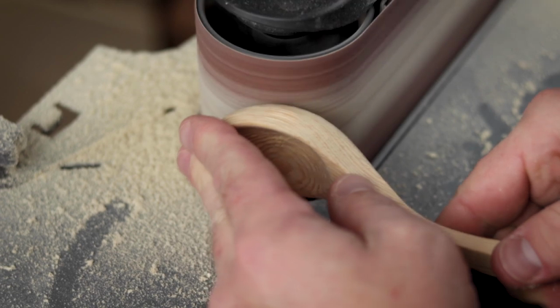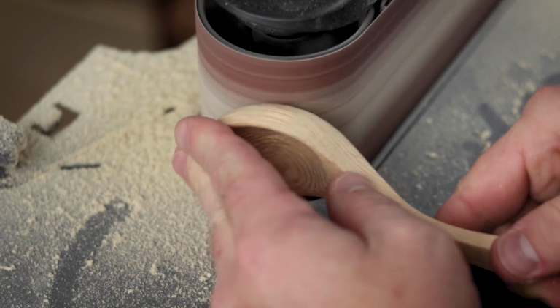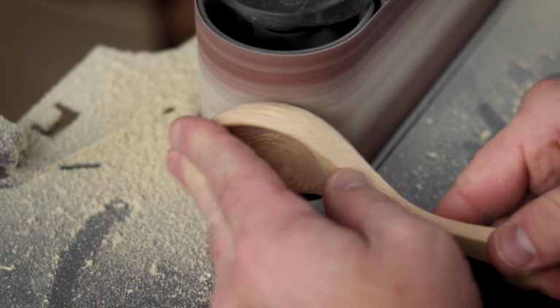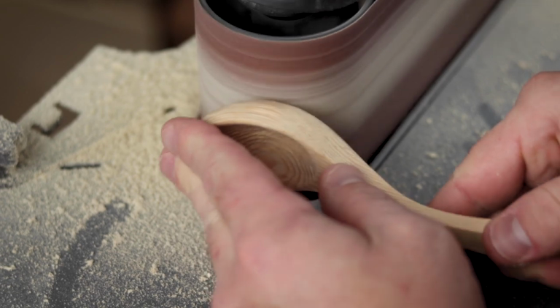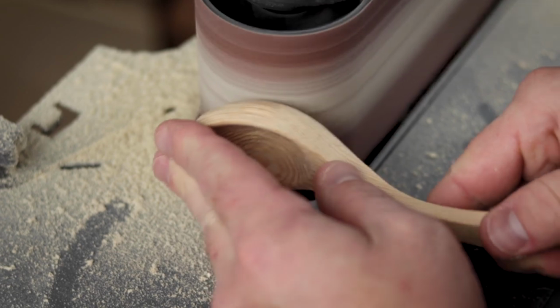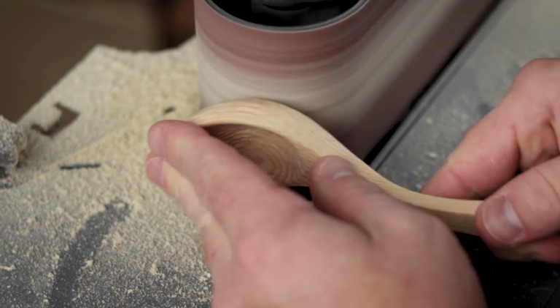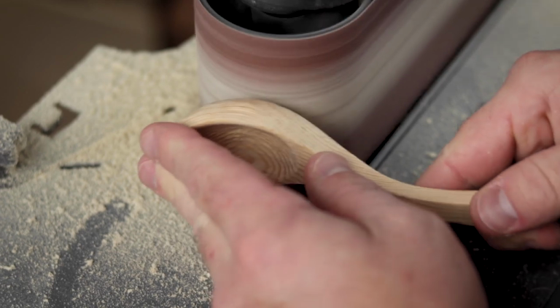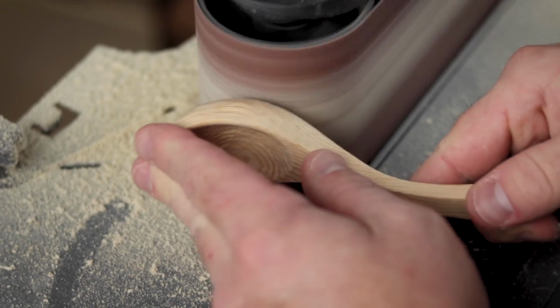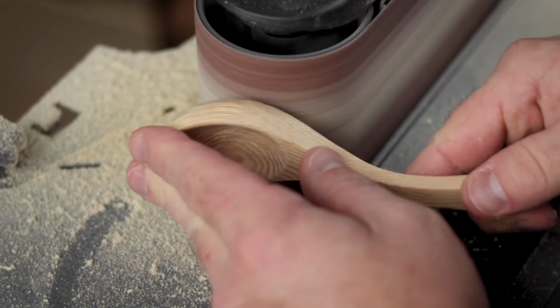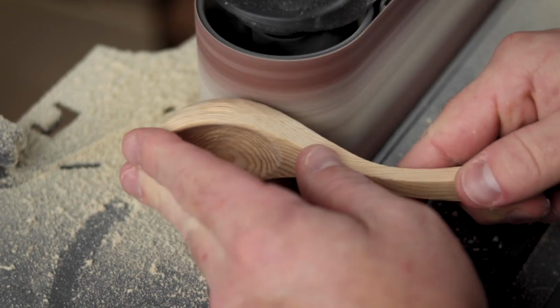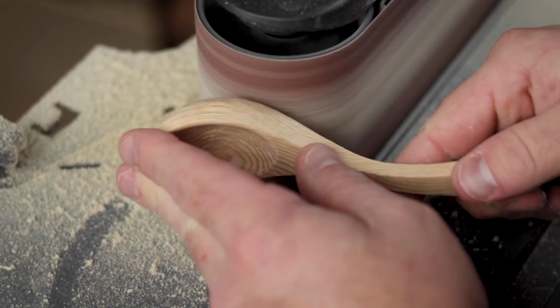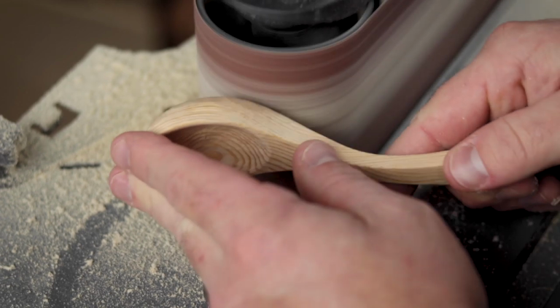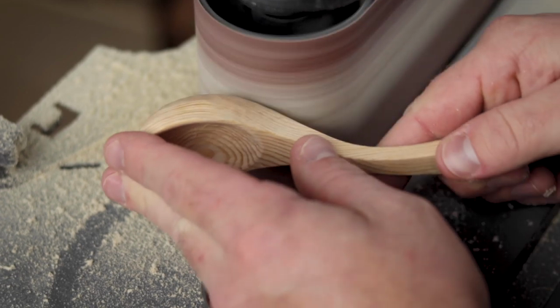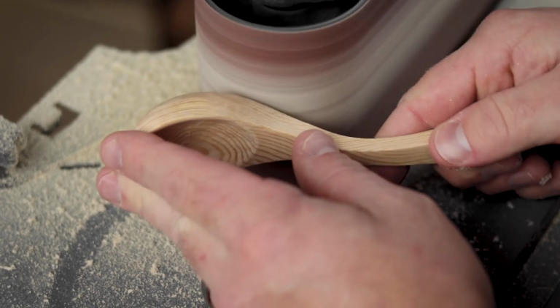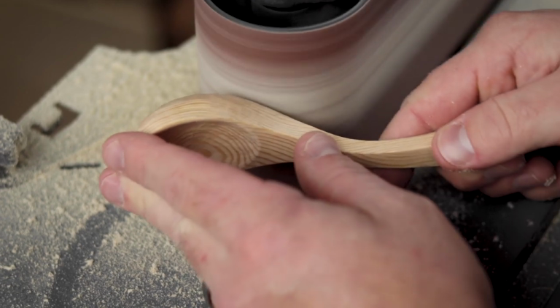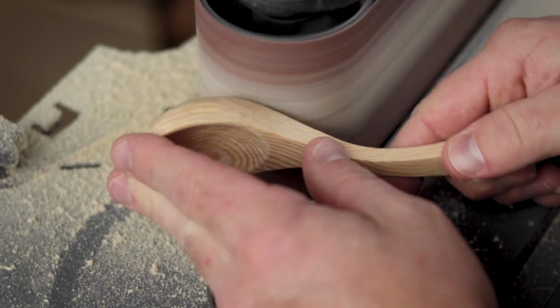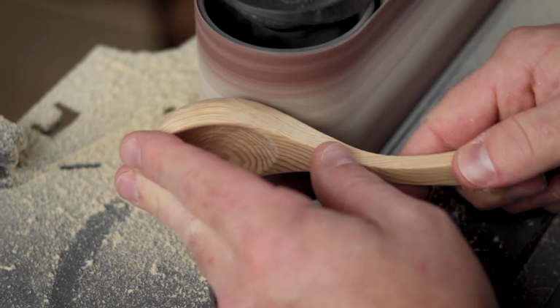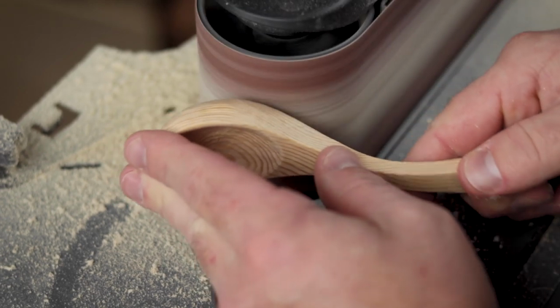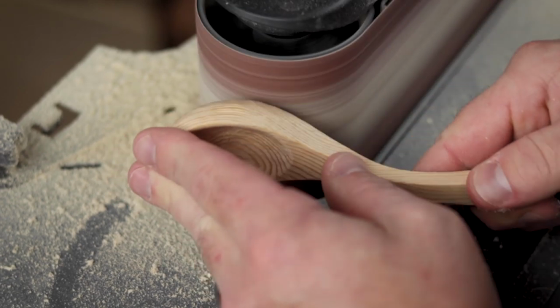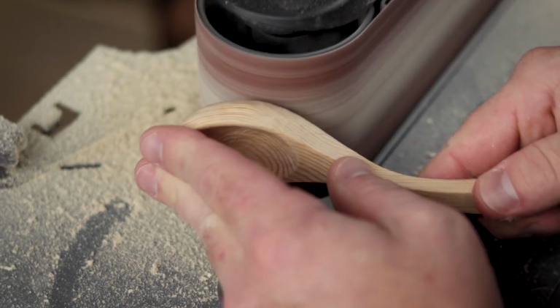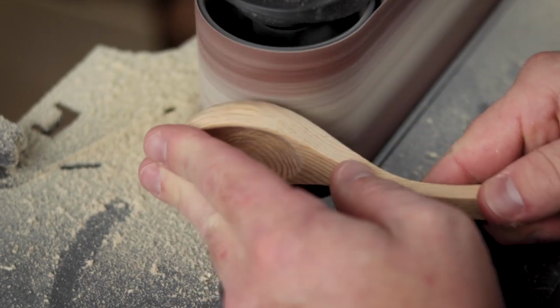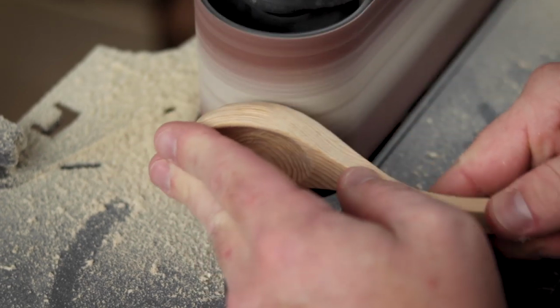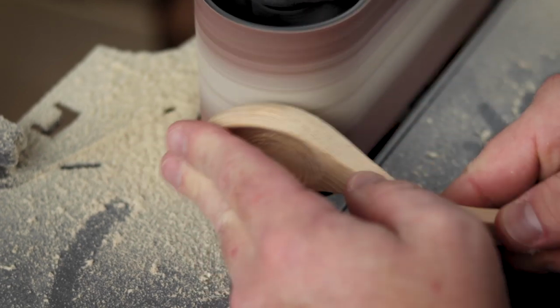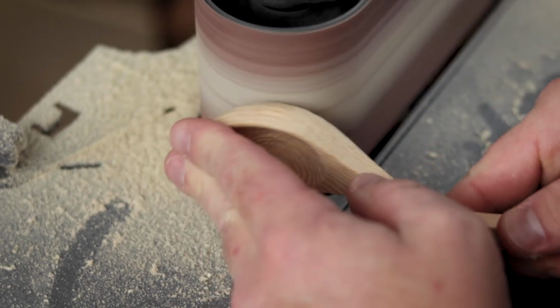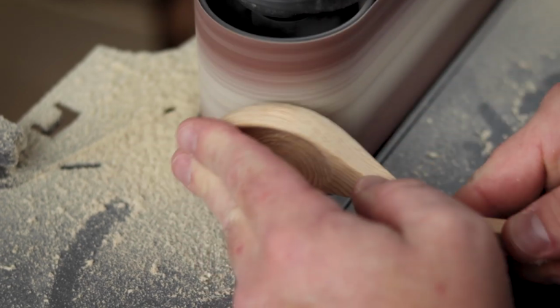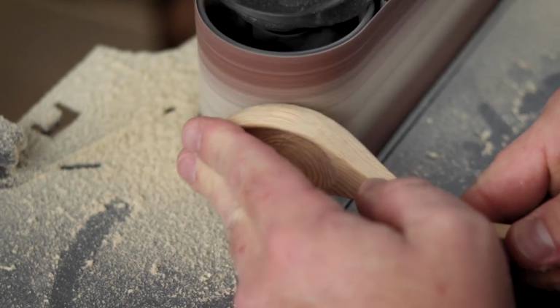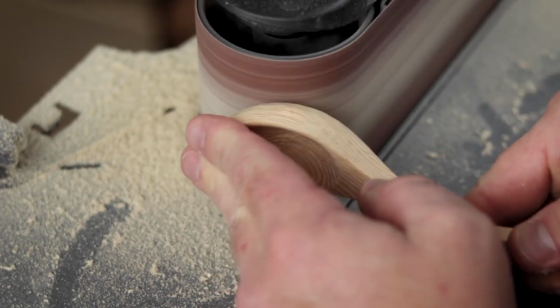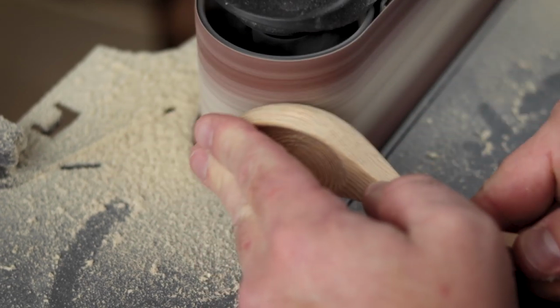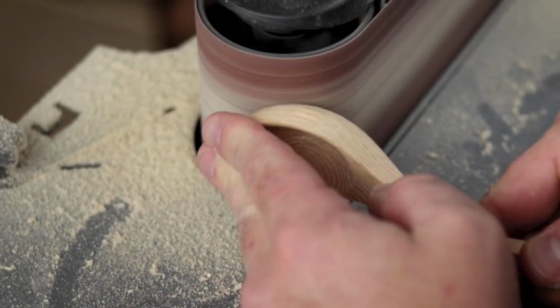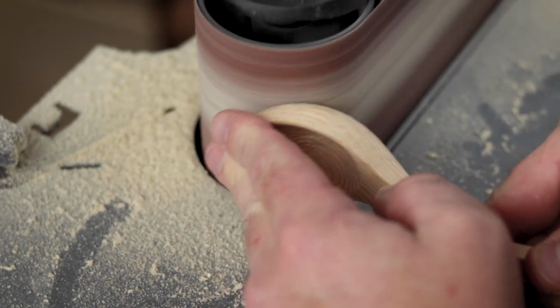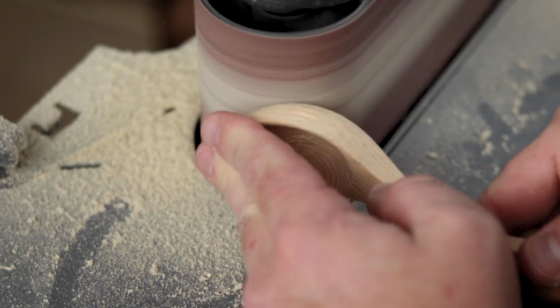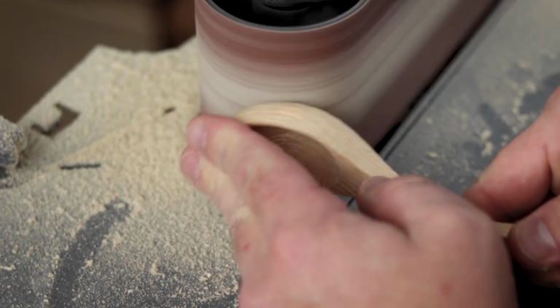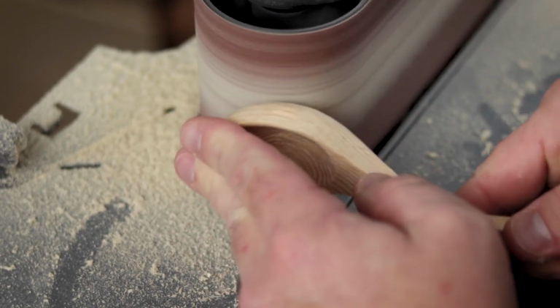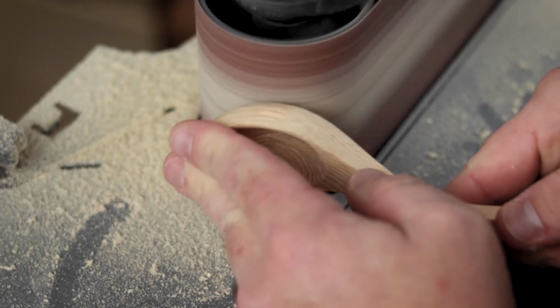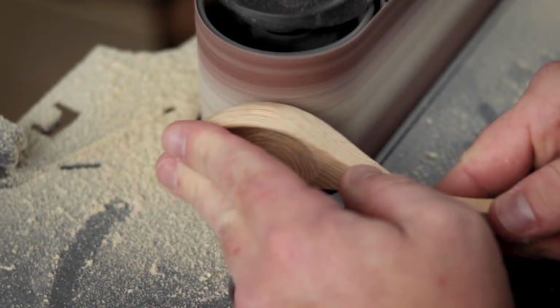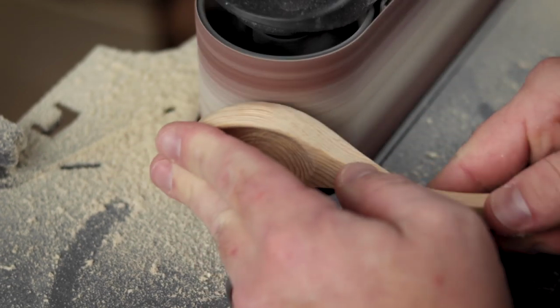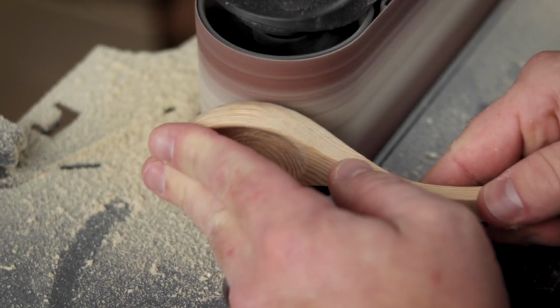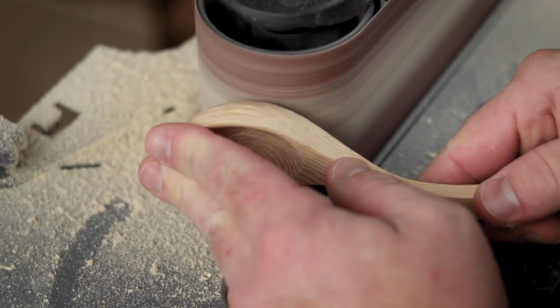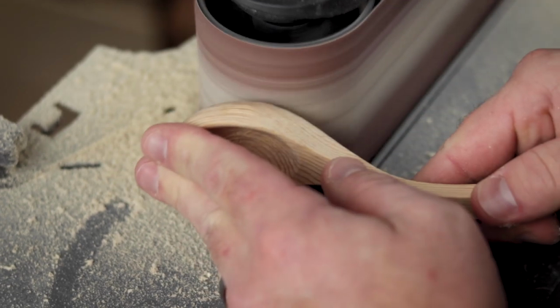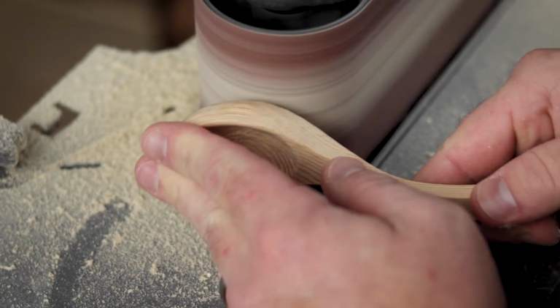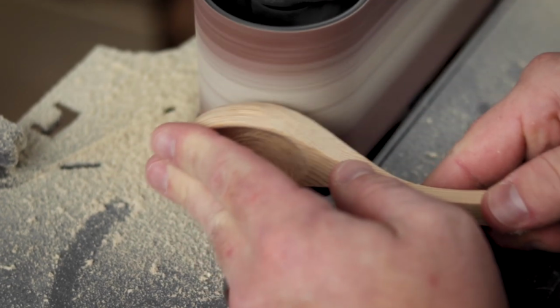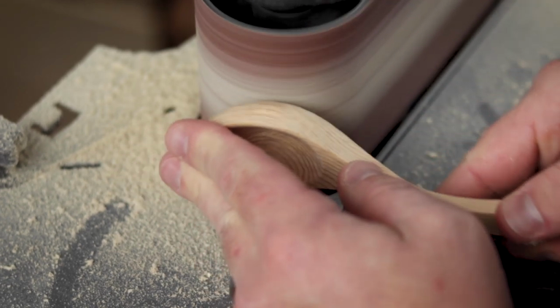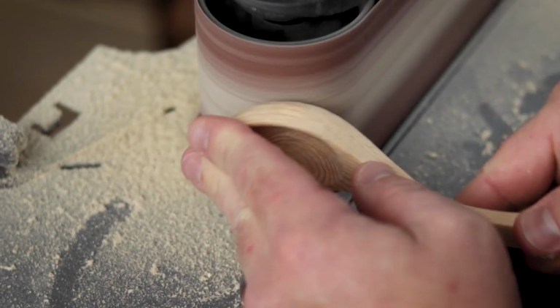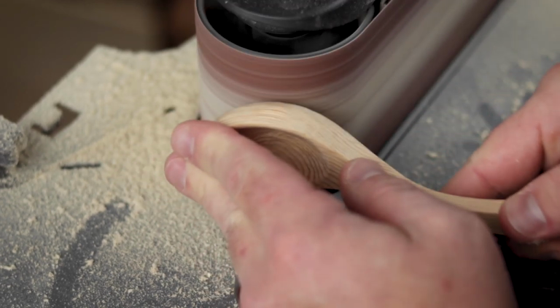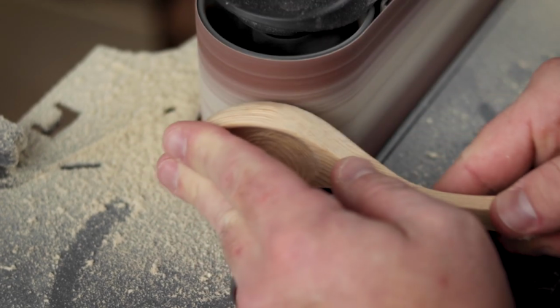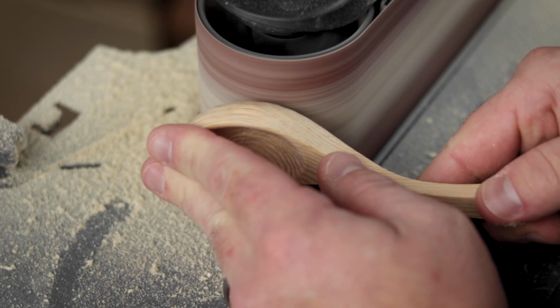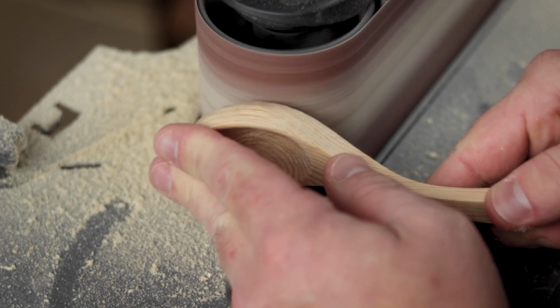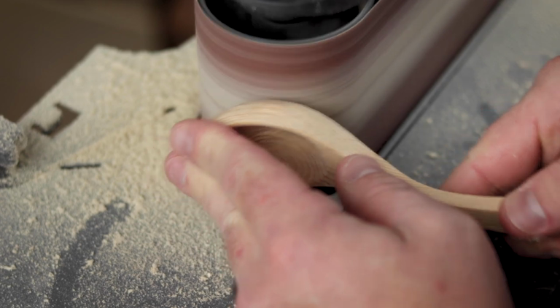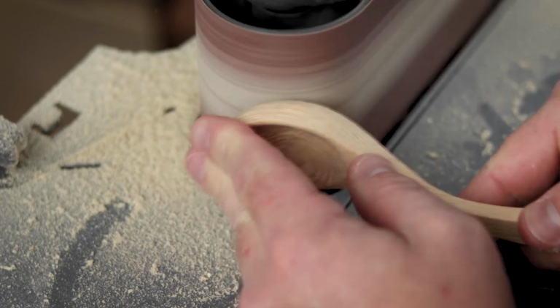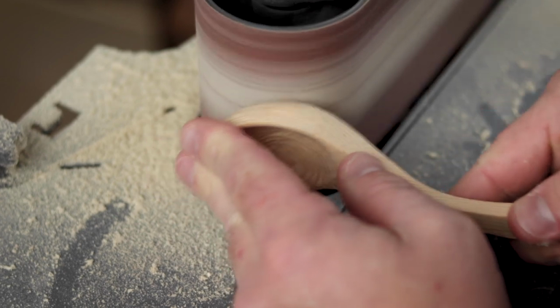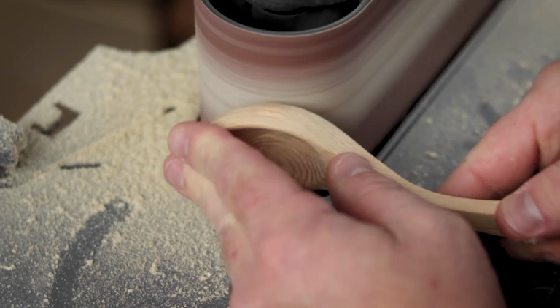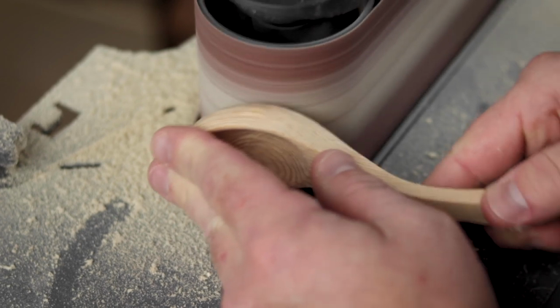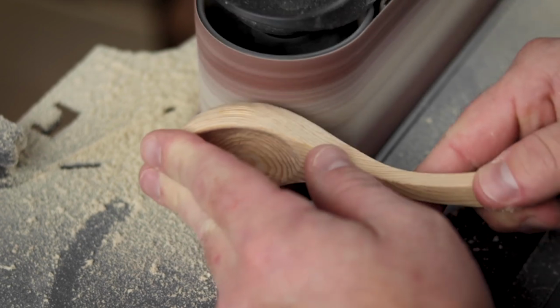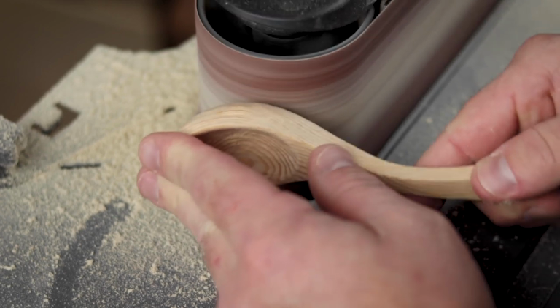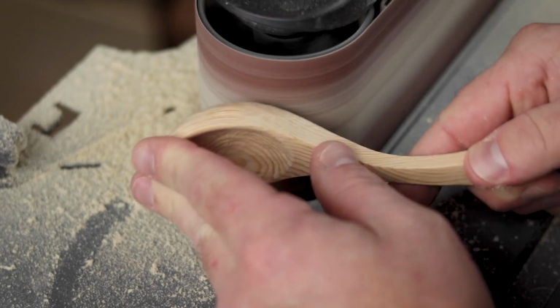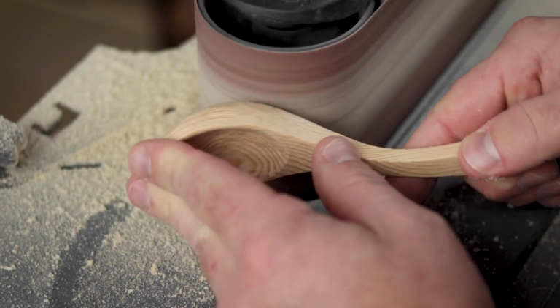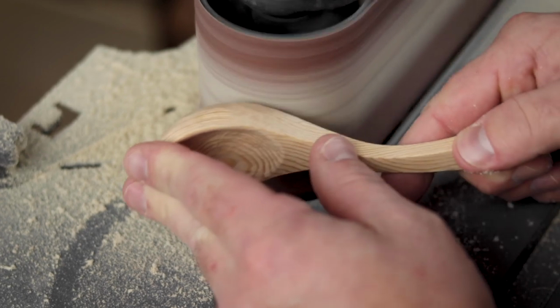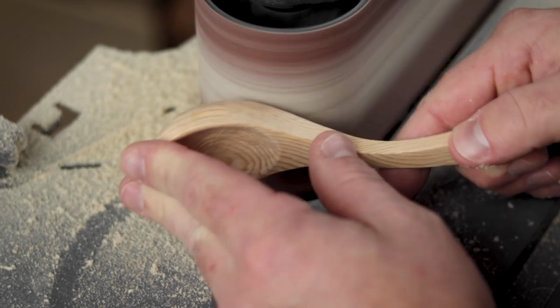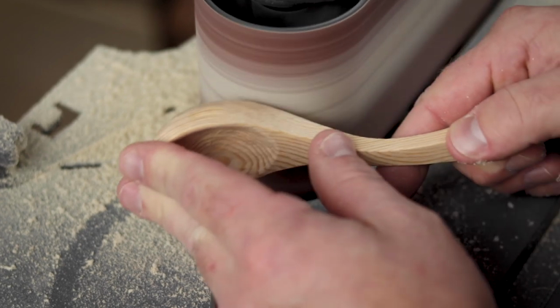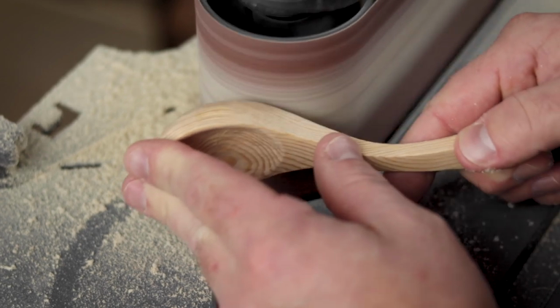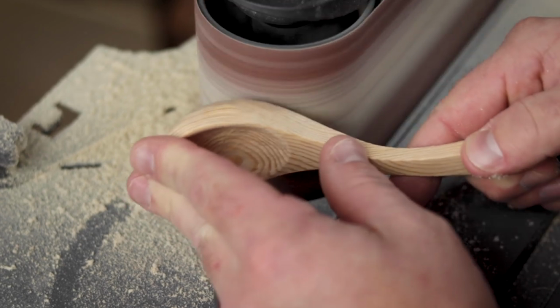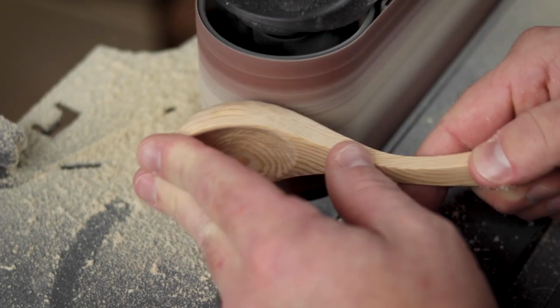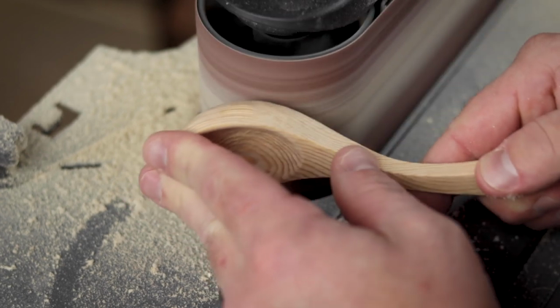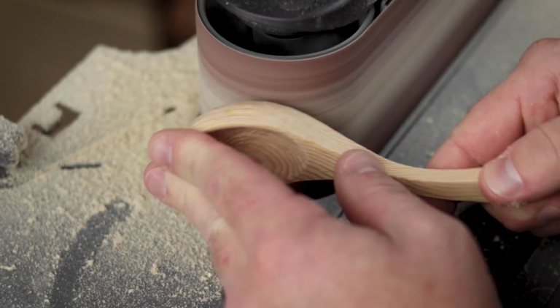When I was happy with that, I took it back to the belt sander and finished shaping it to more of a final dimension.